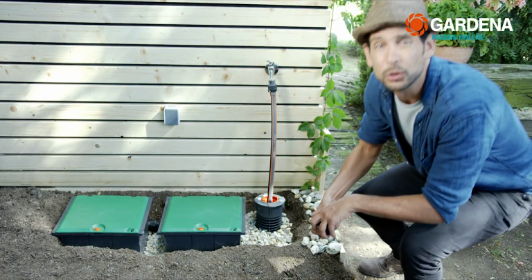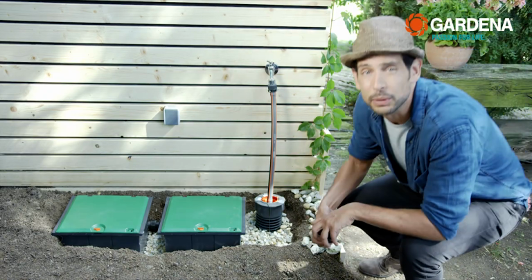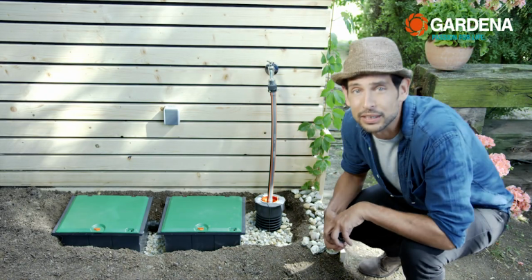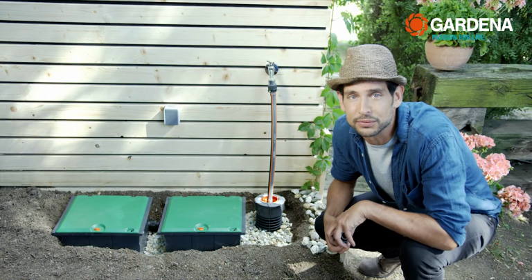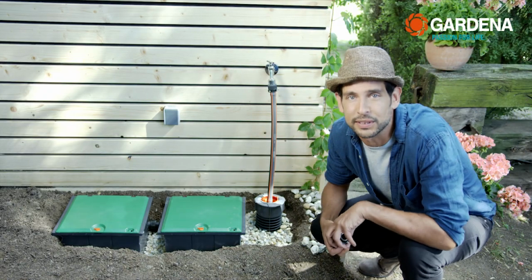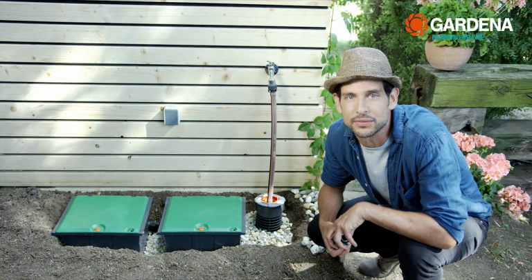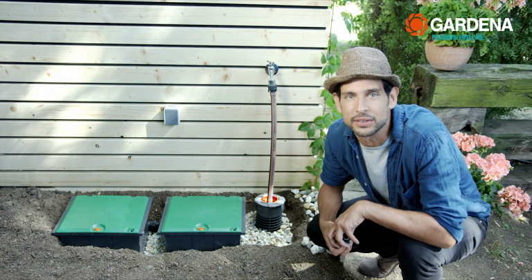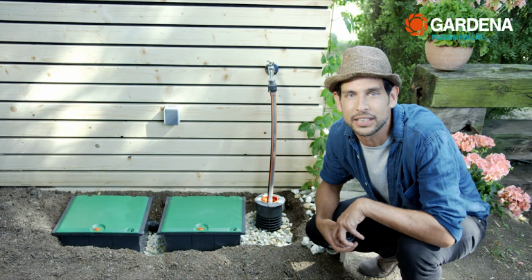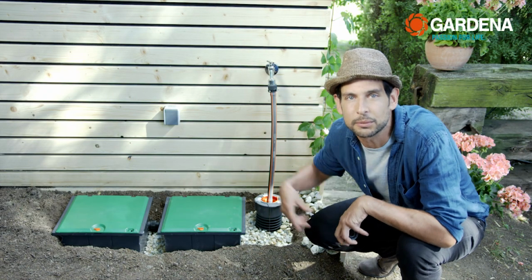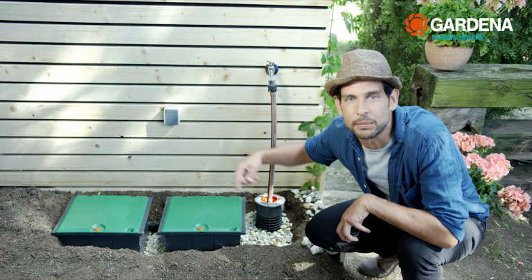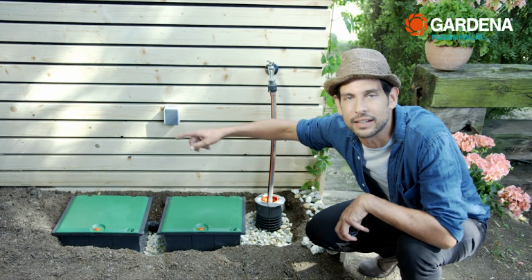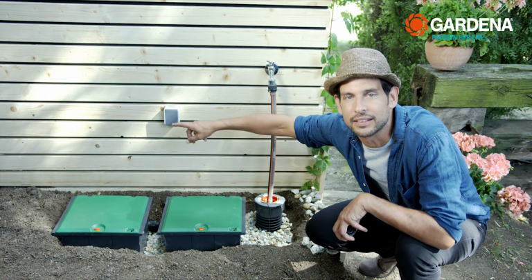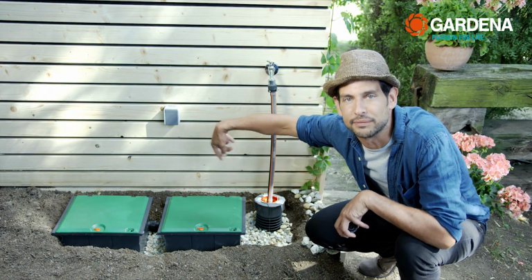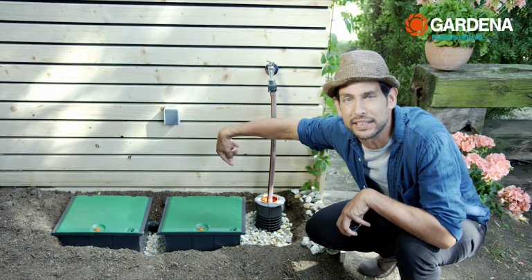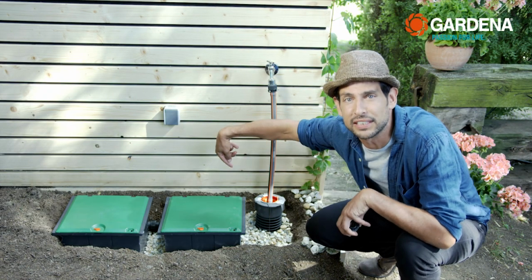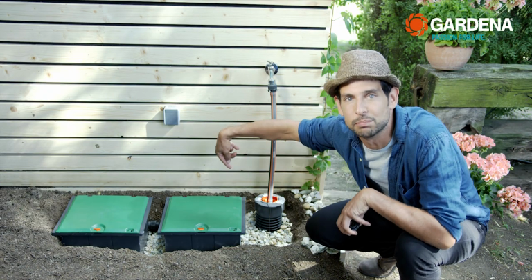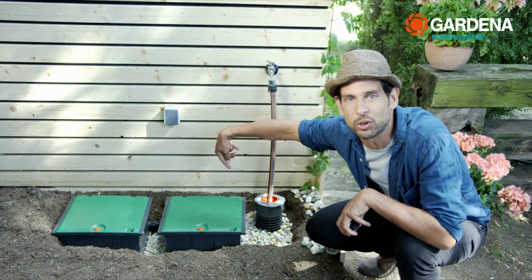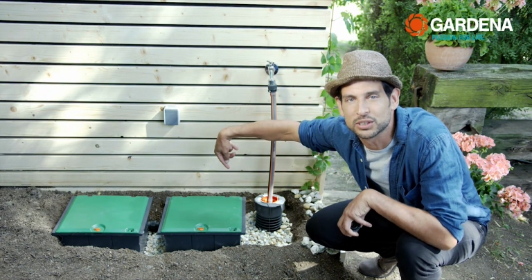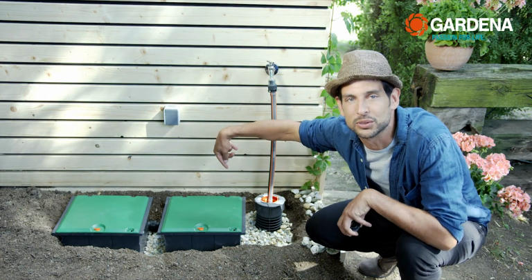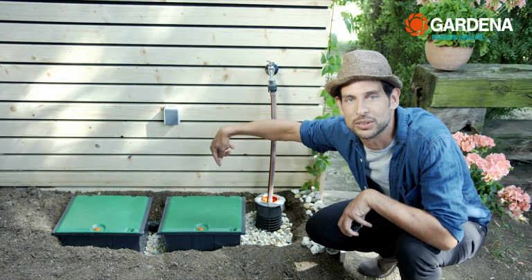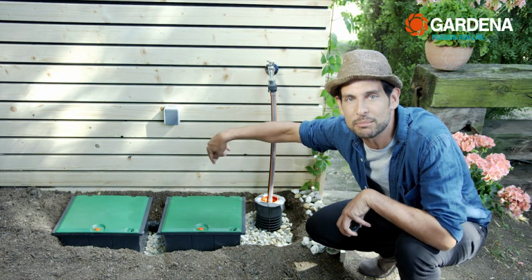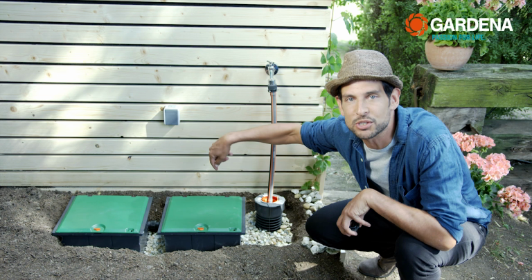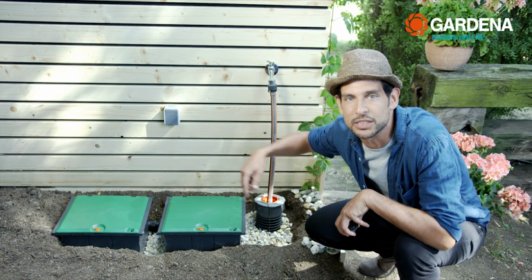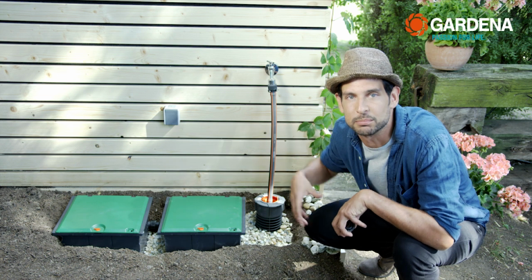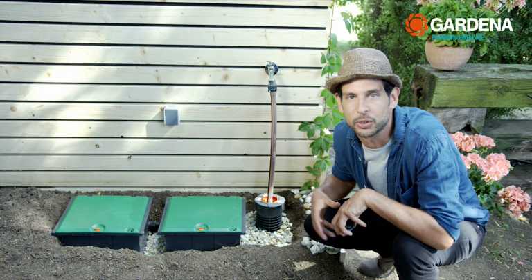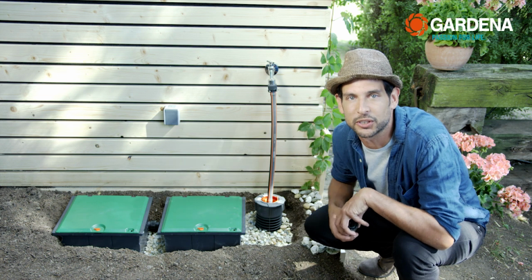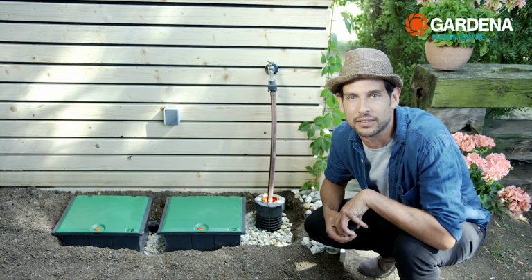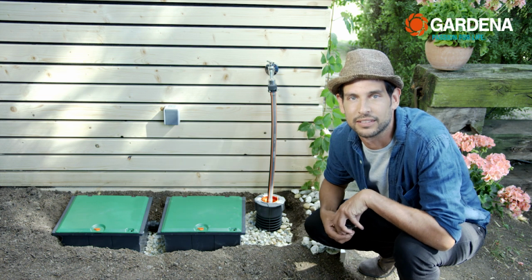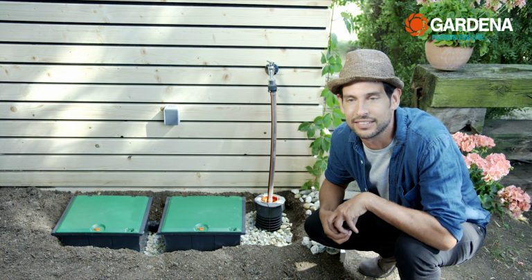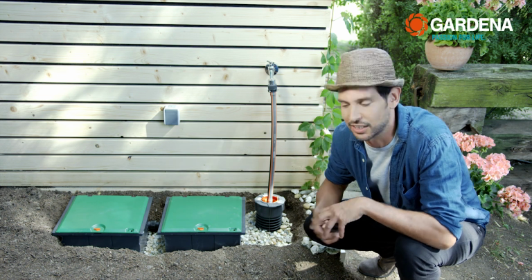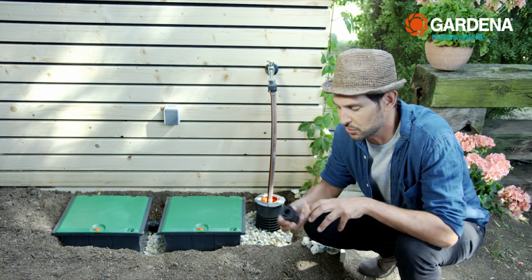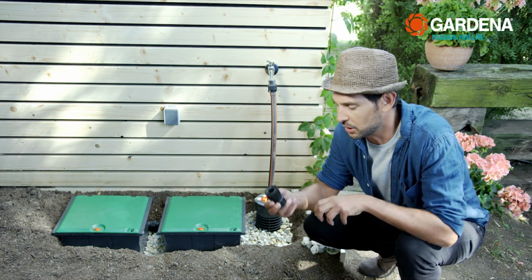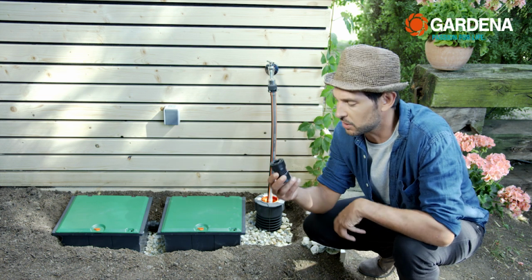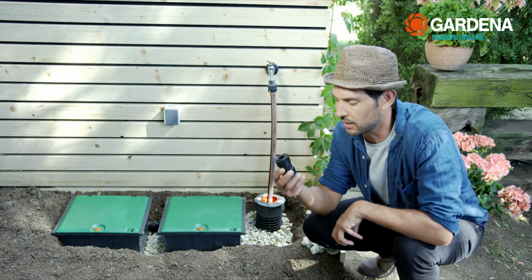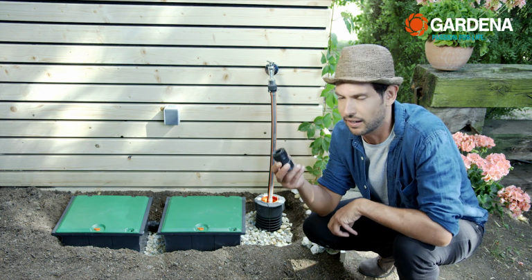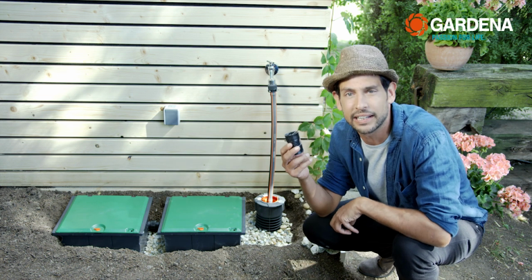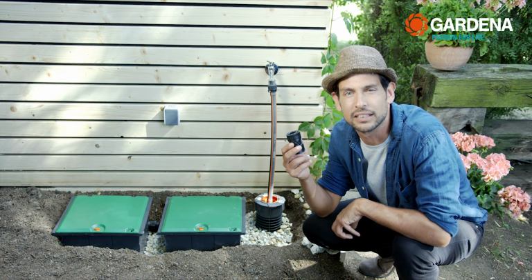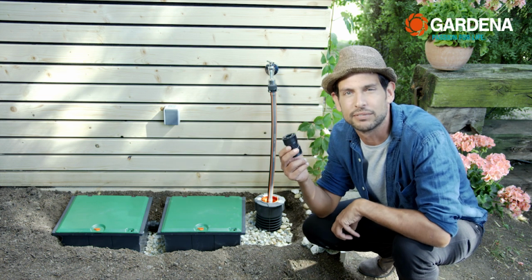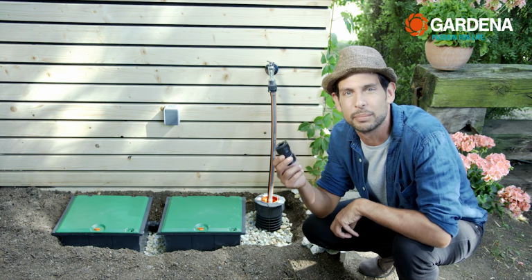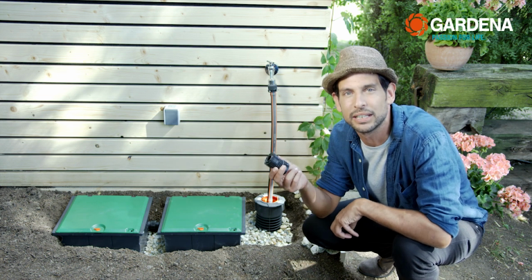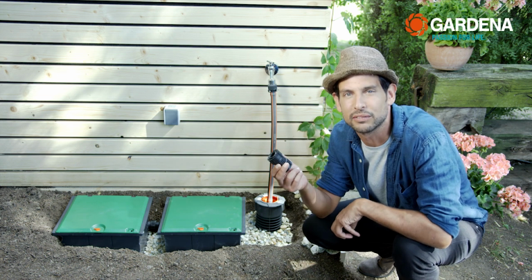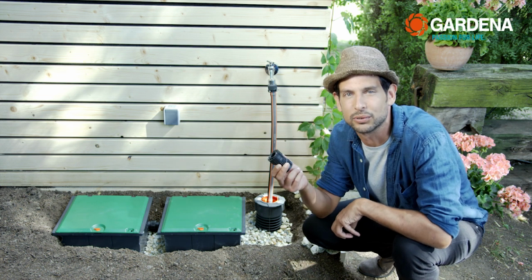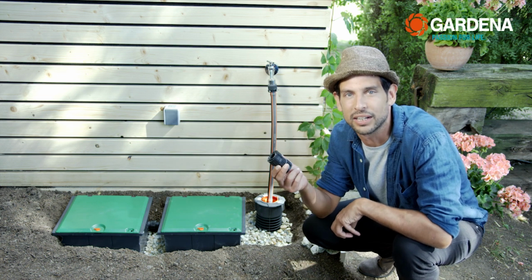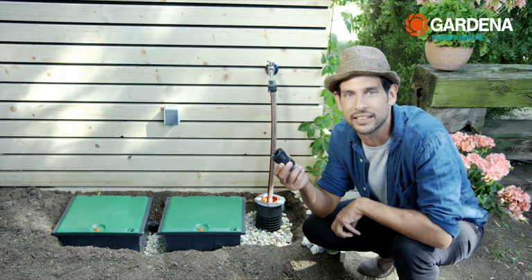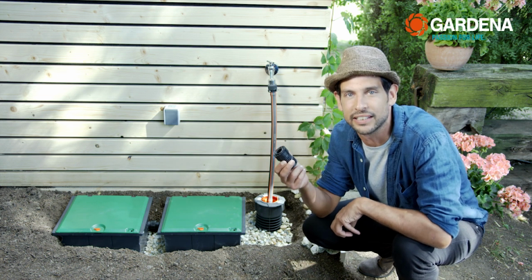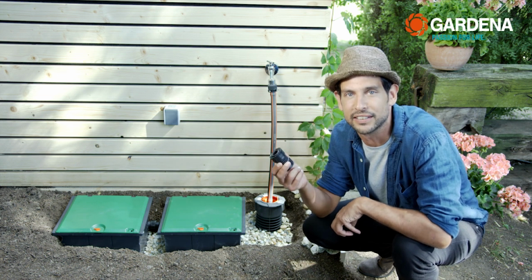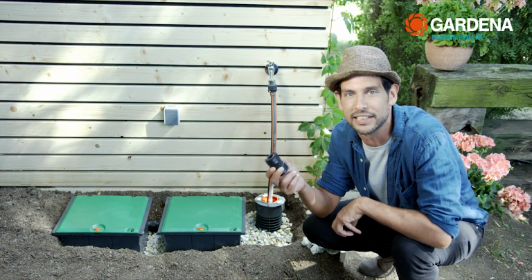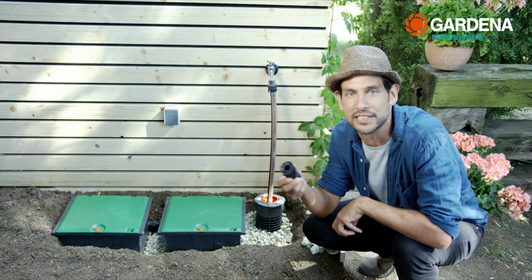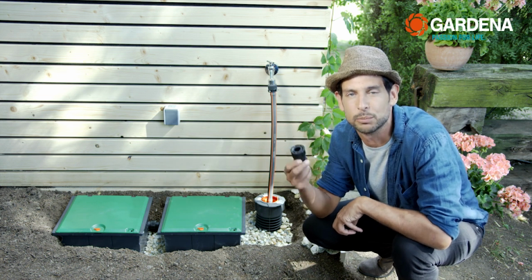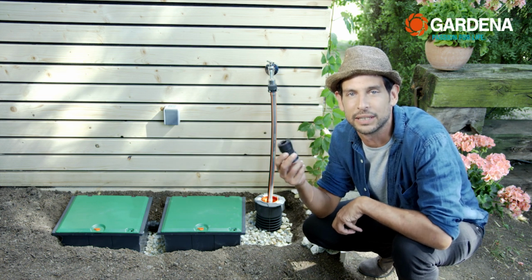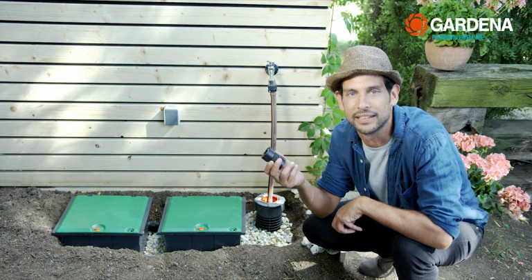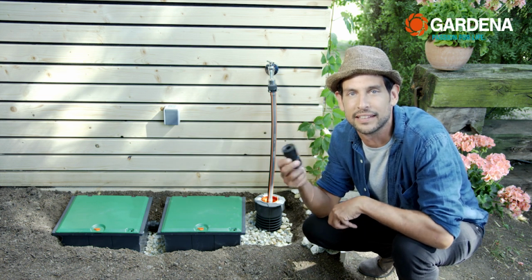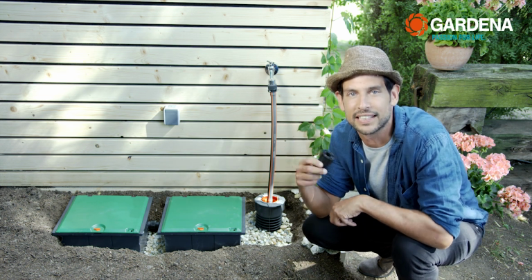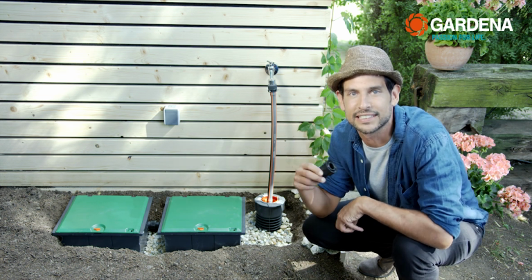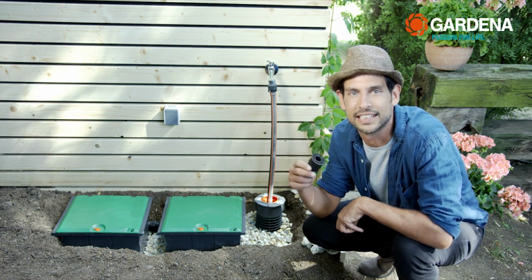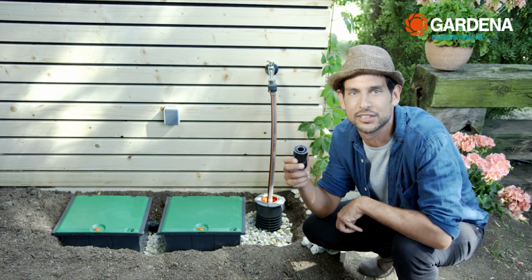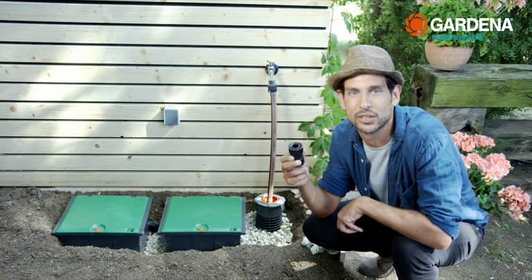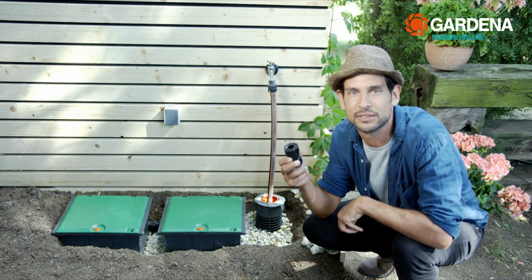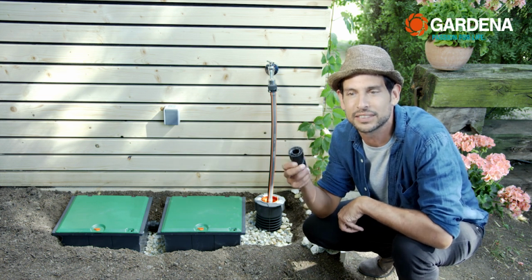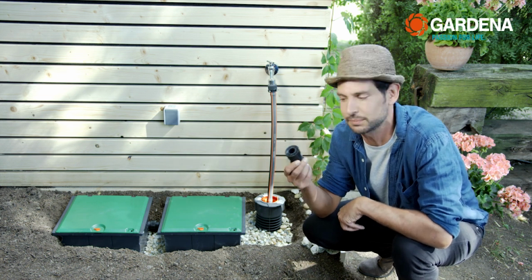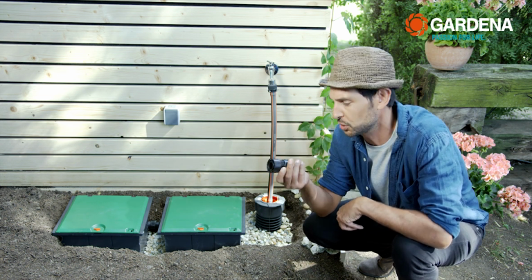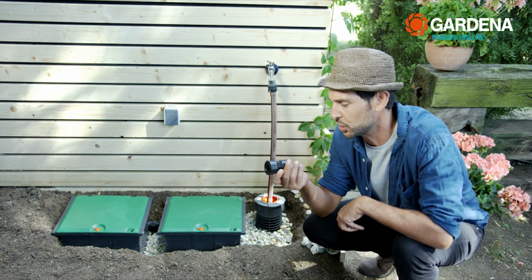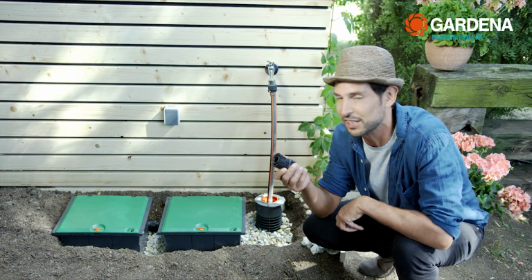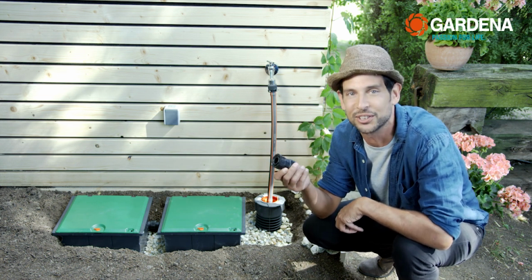Incidentally, if you would like to connect more than one valve box, there's a special Gardena connector which you can order from the spare parts service.